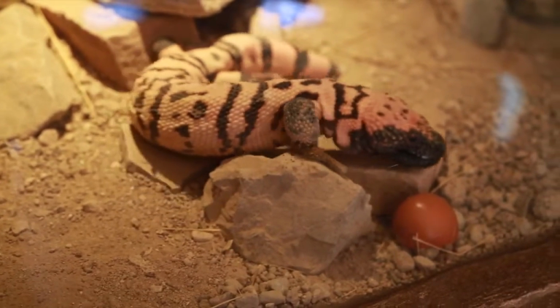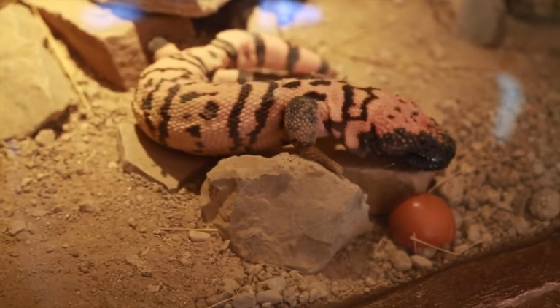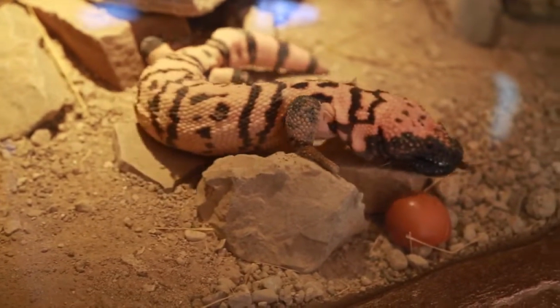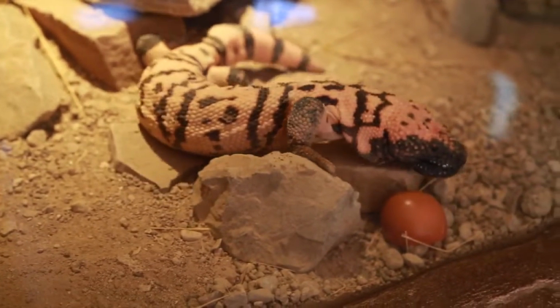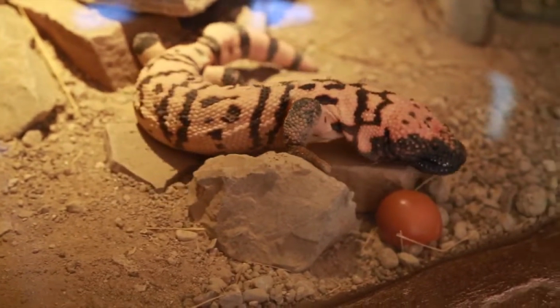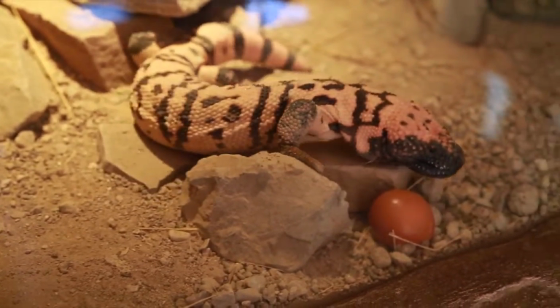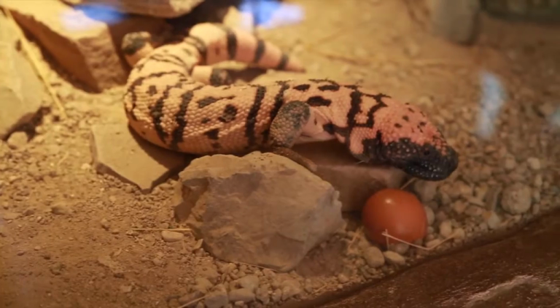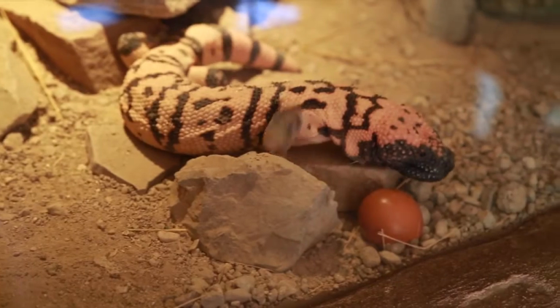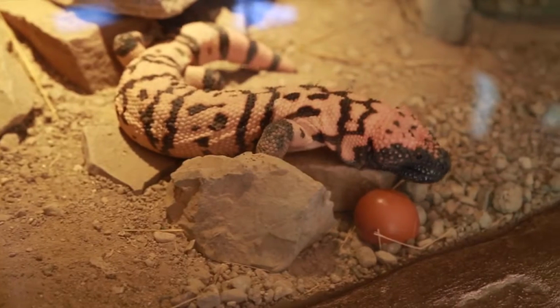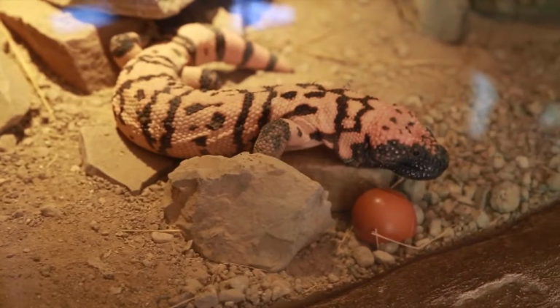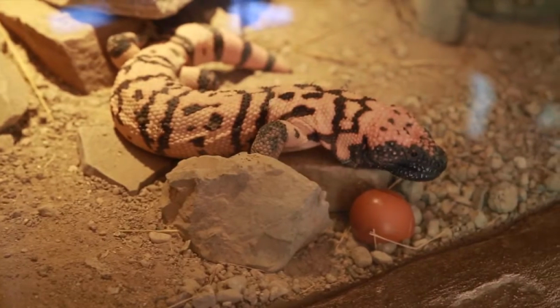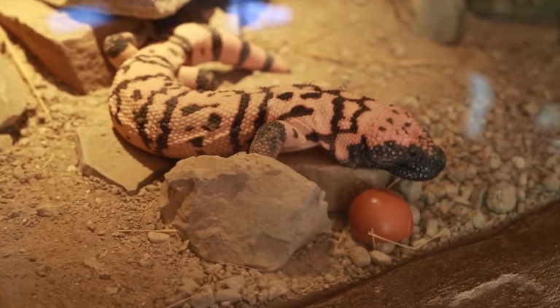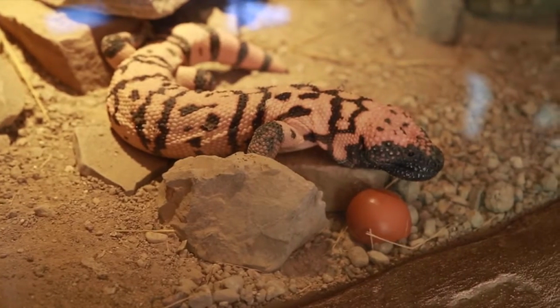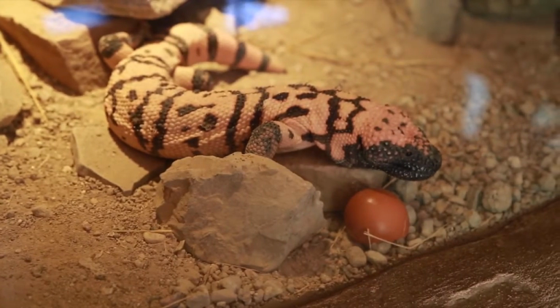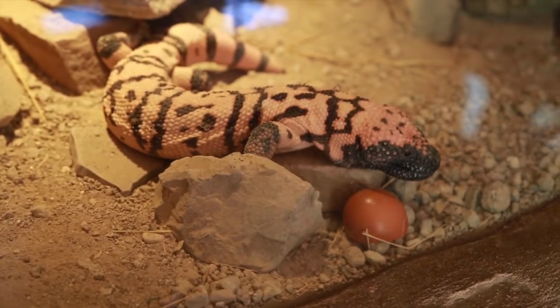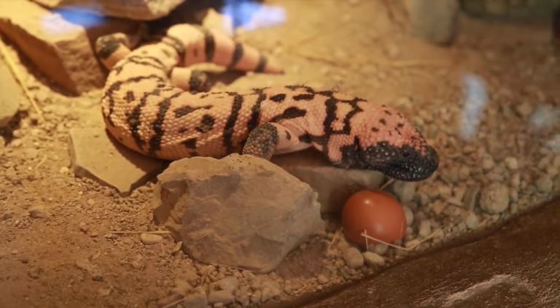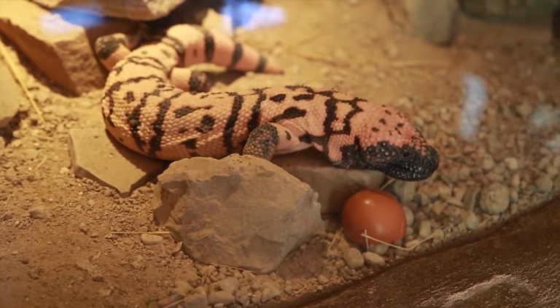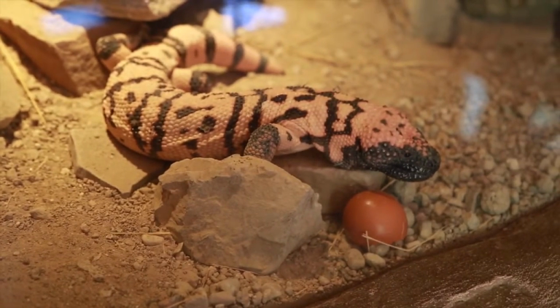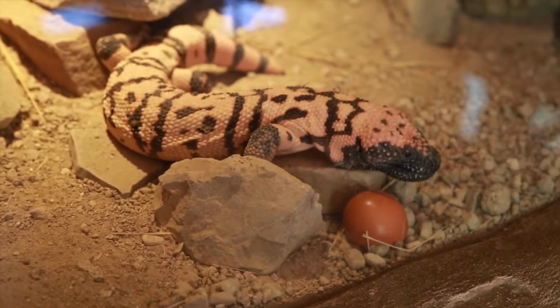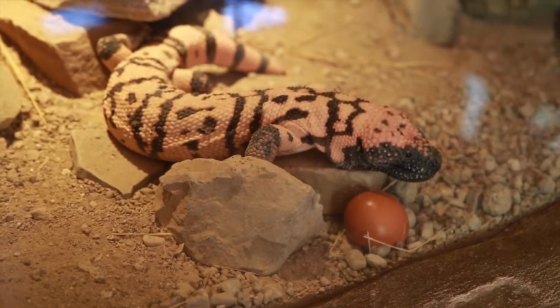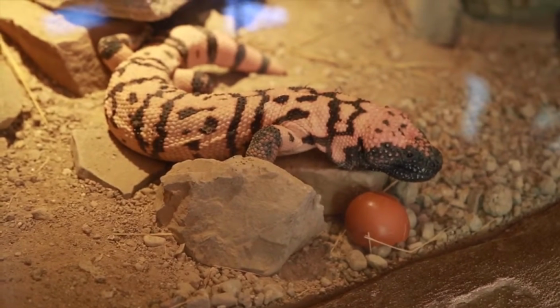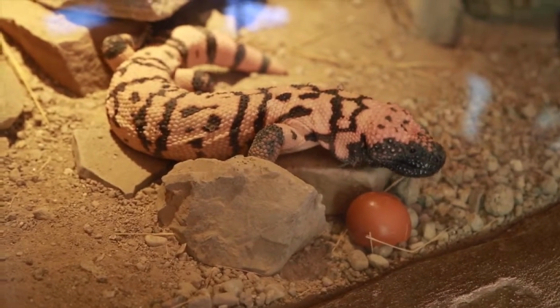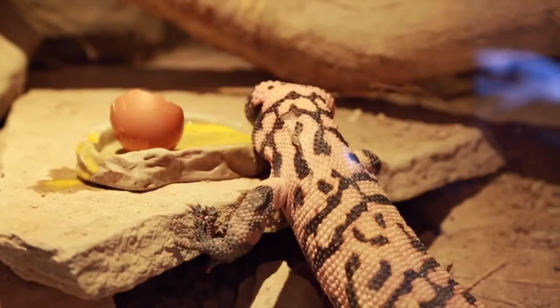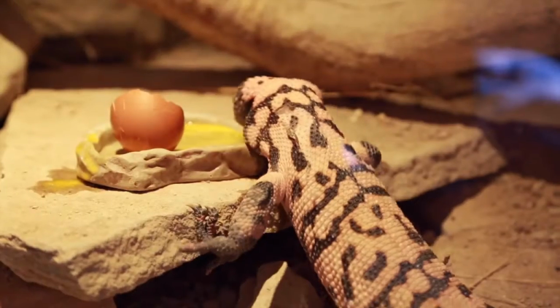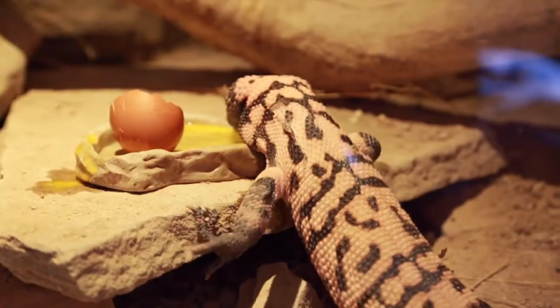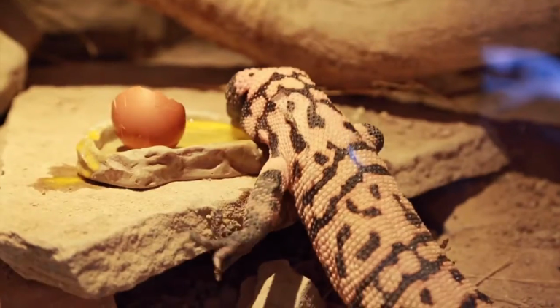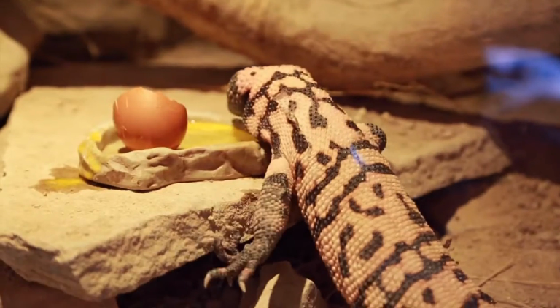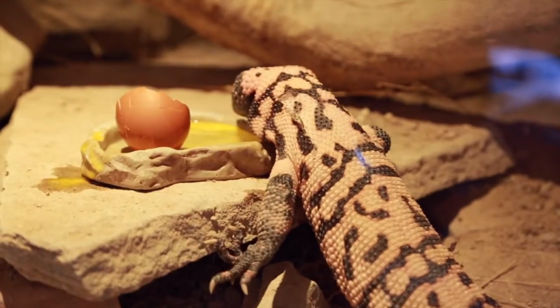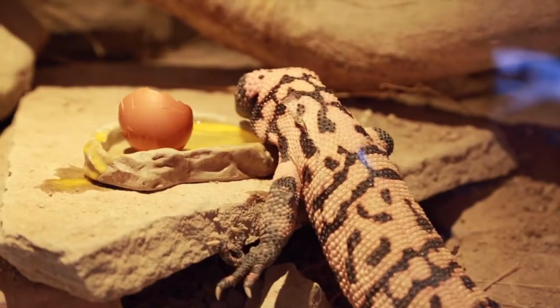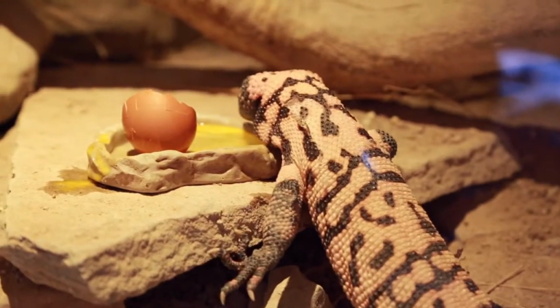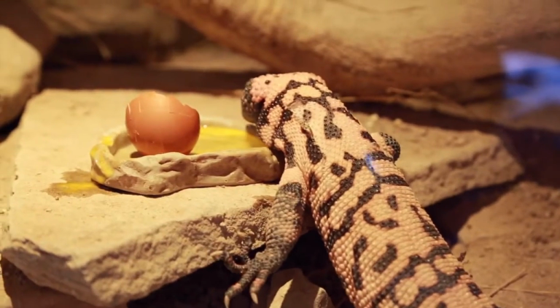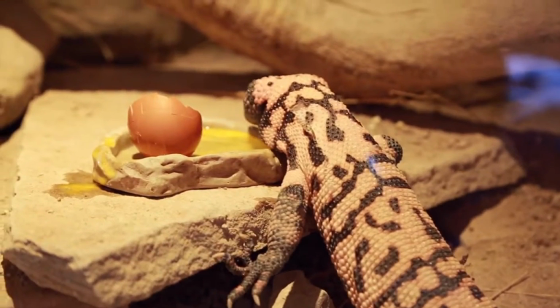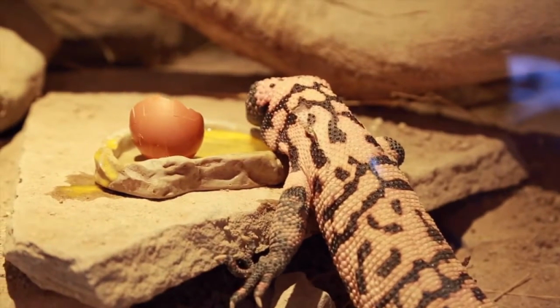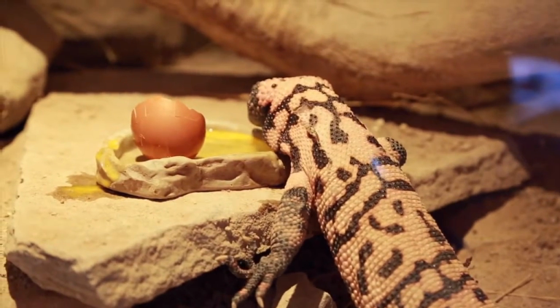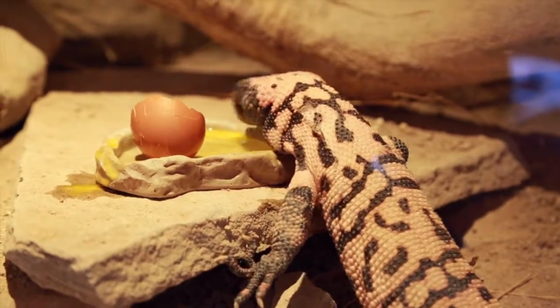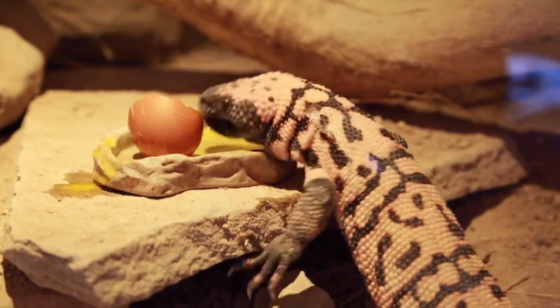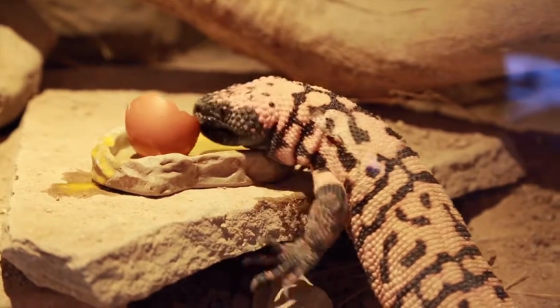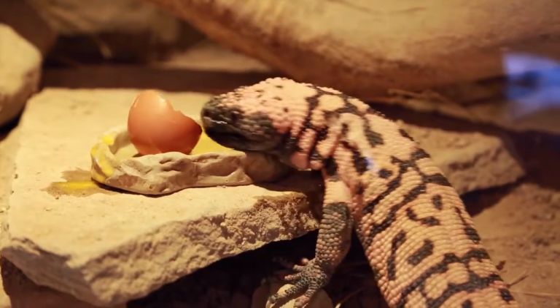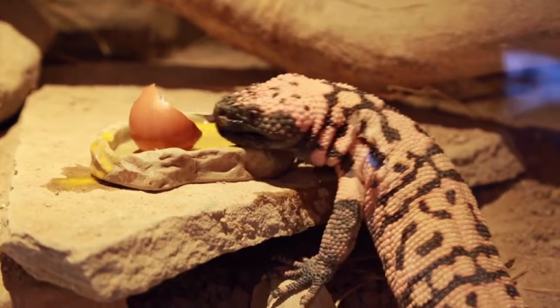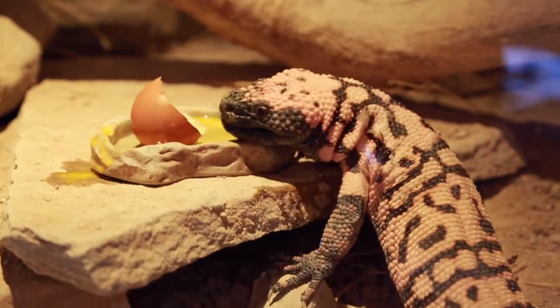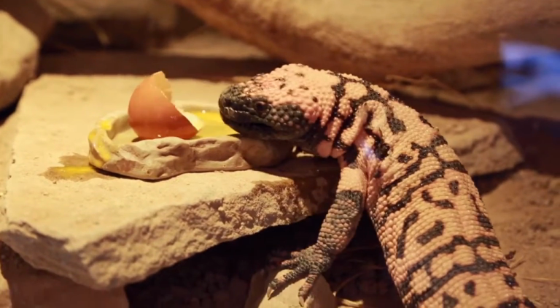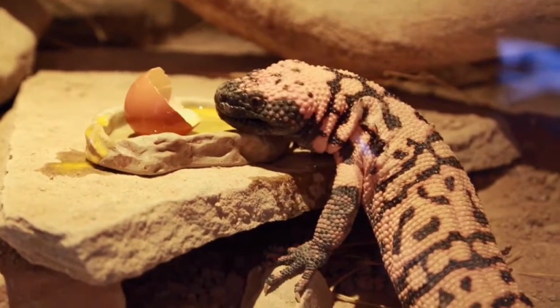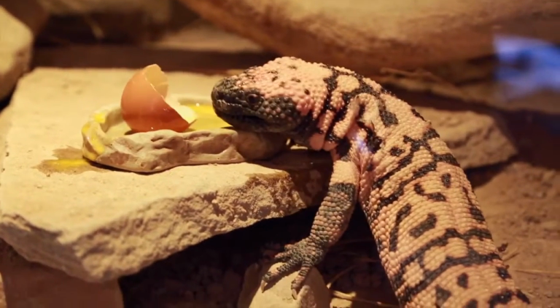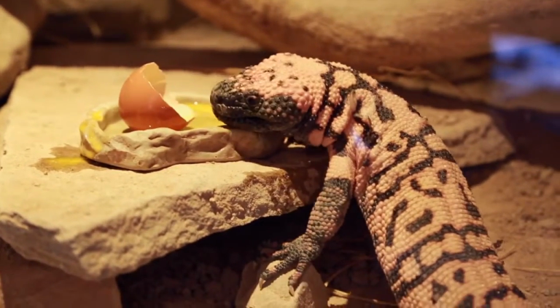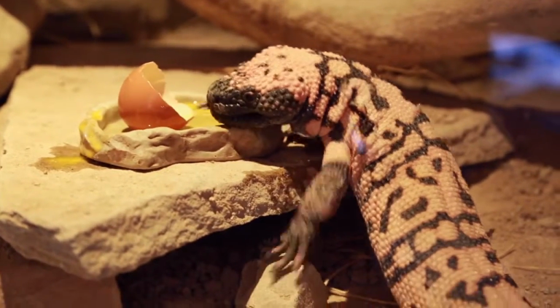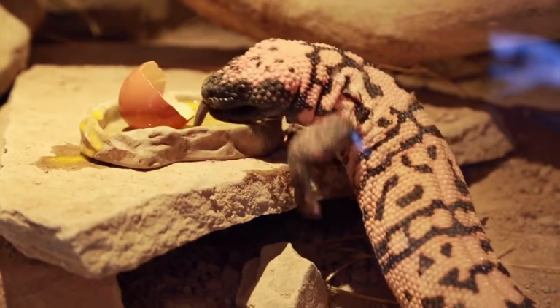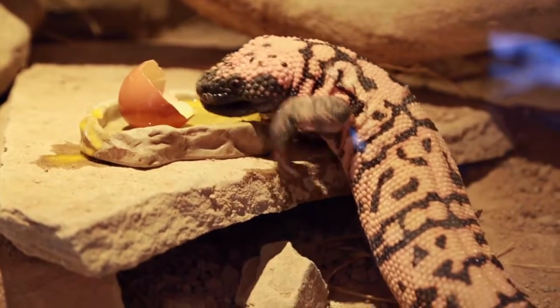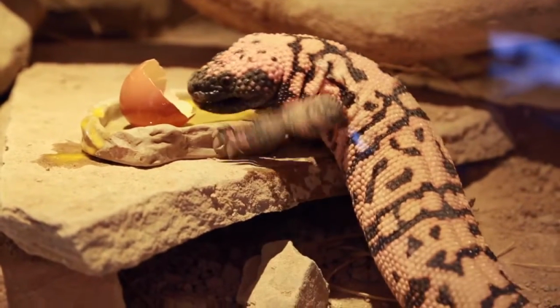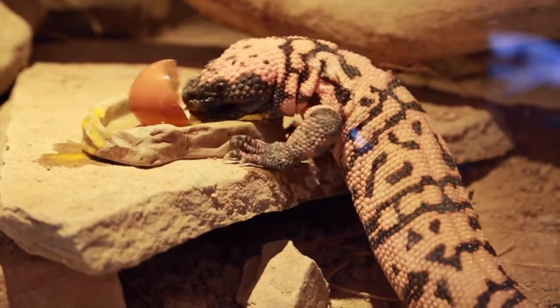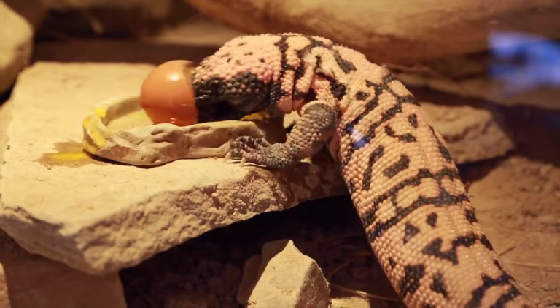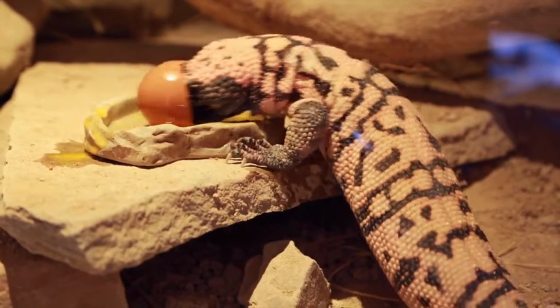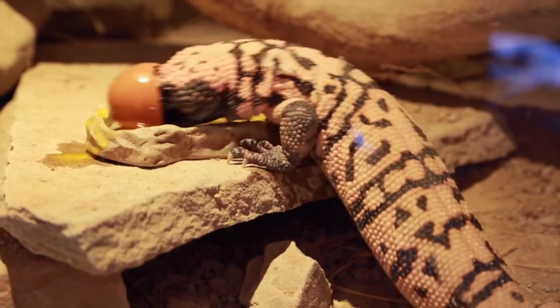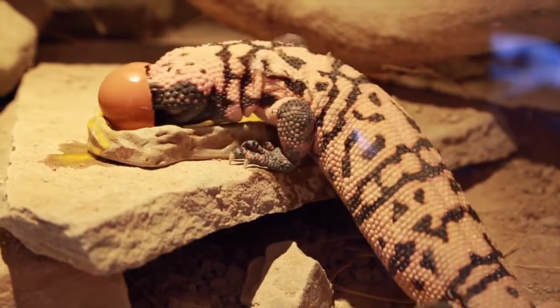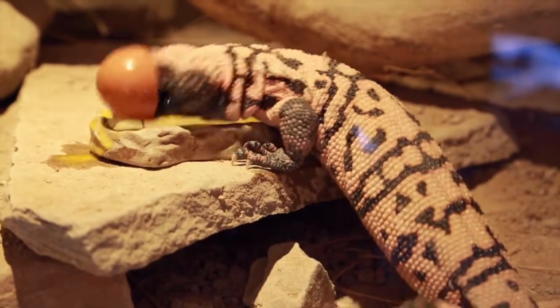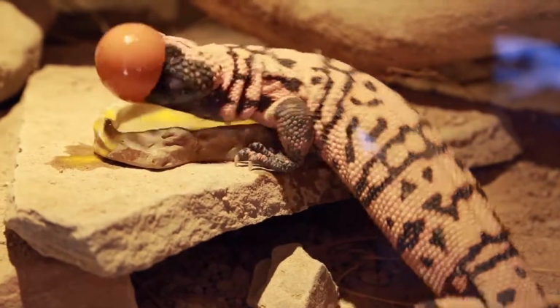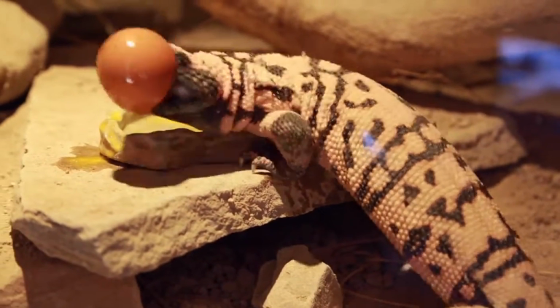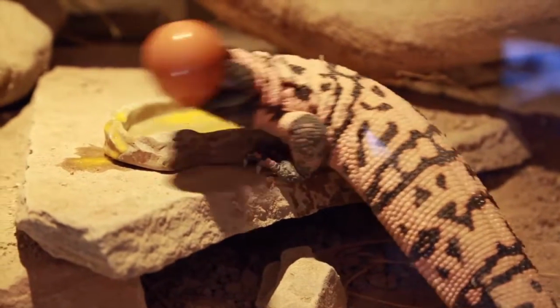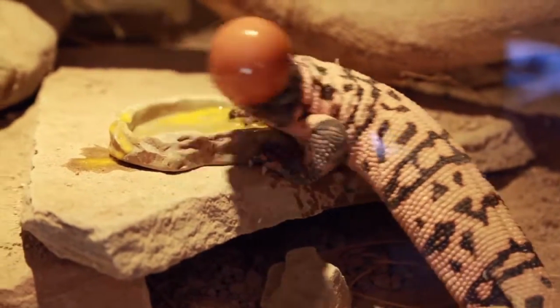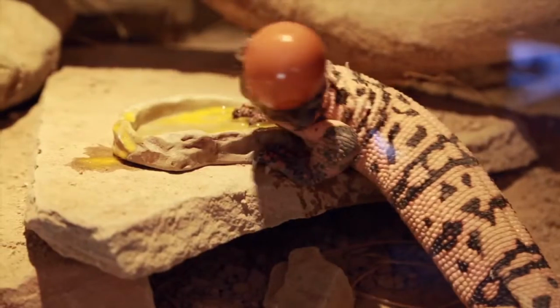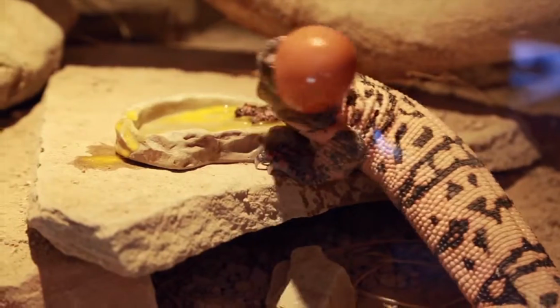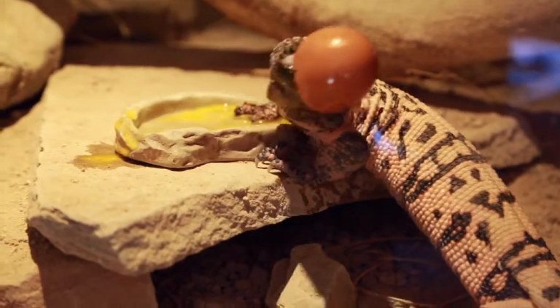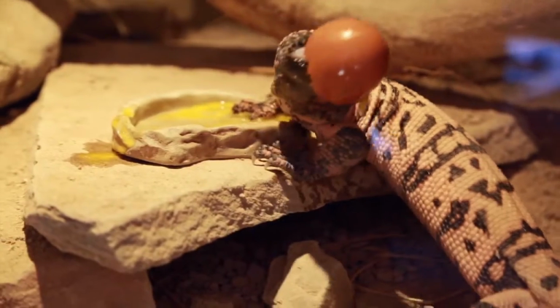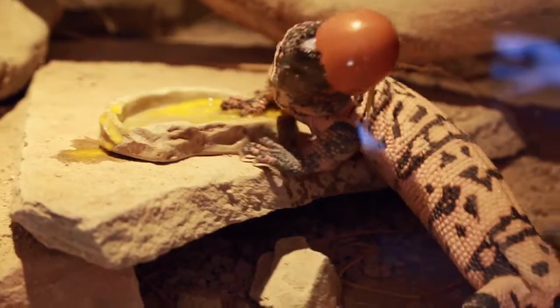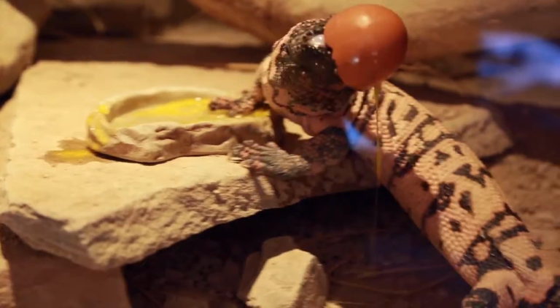So pretty much when they bite, they just bite and hold down and keep chewing, pumping more venom in there.